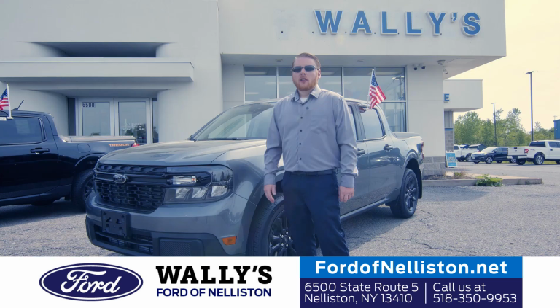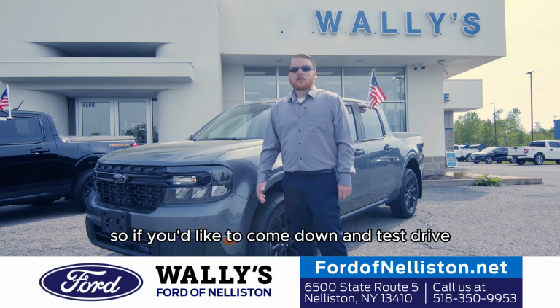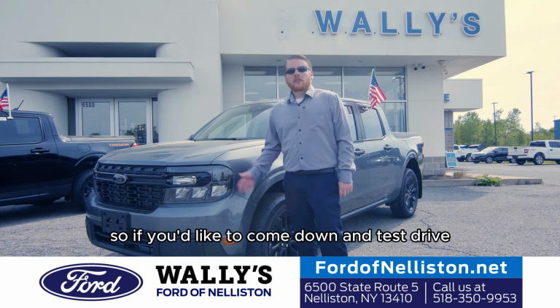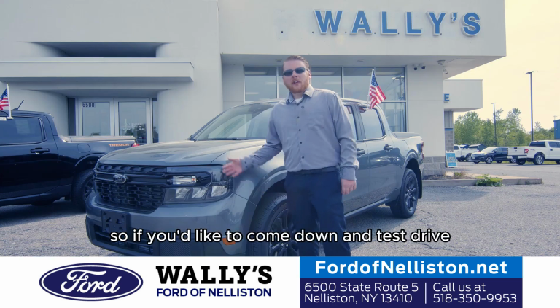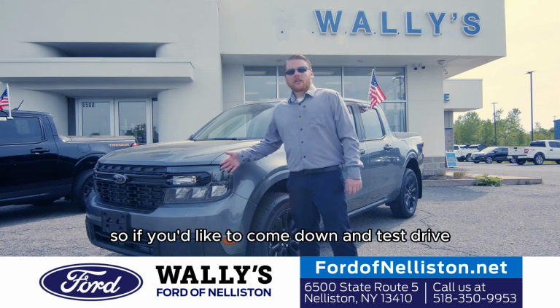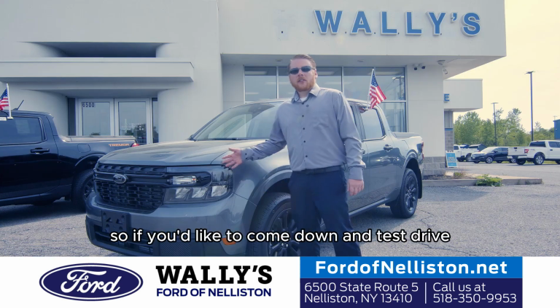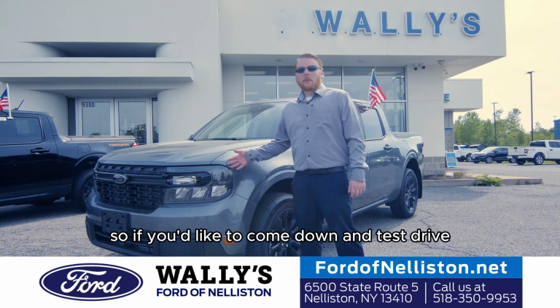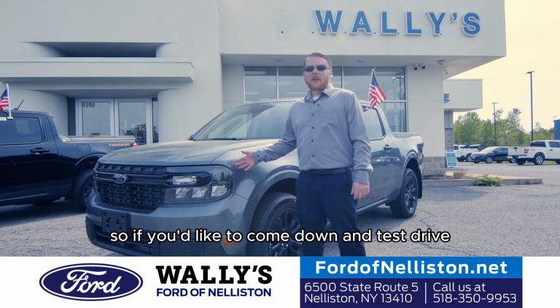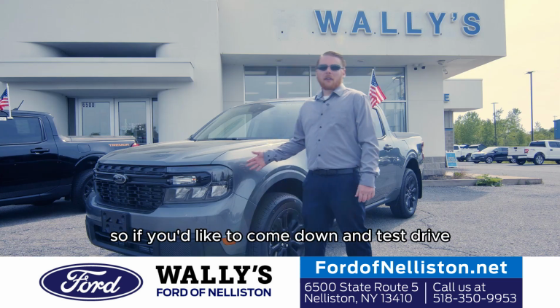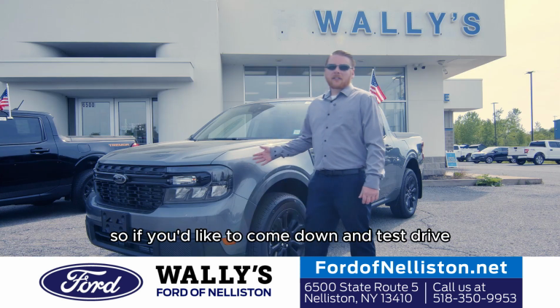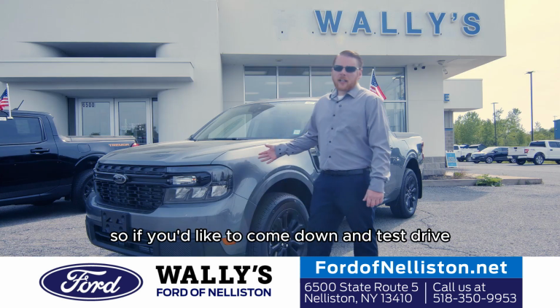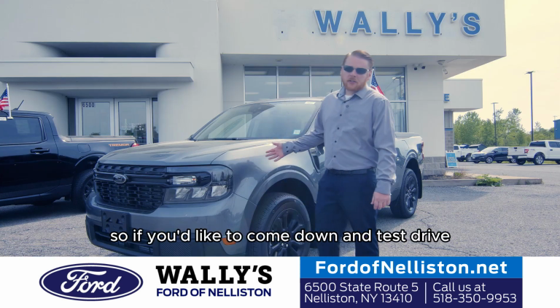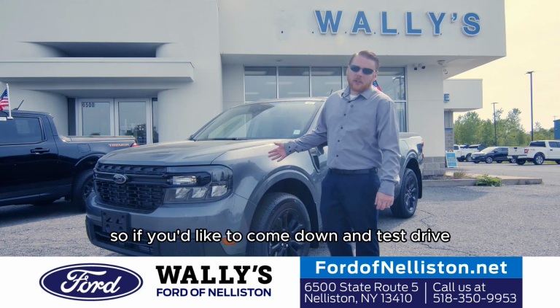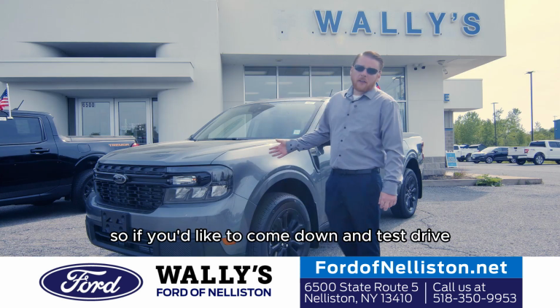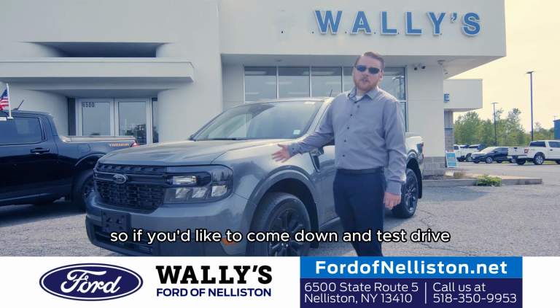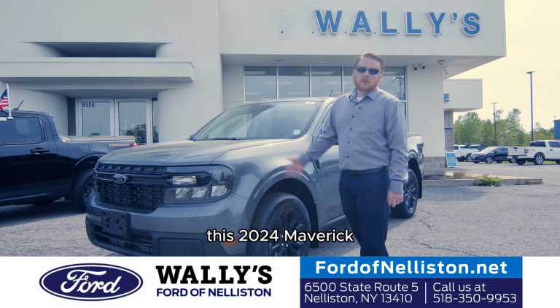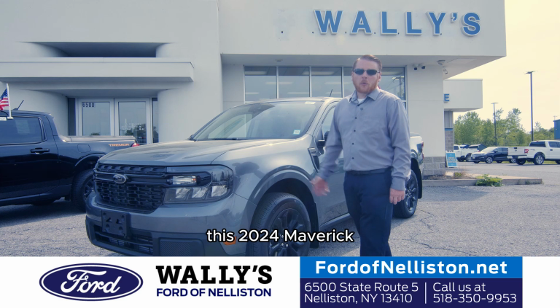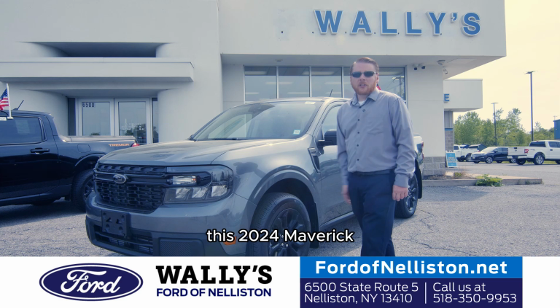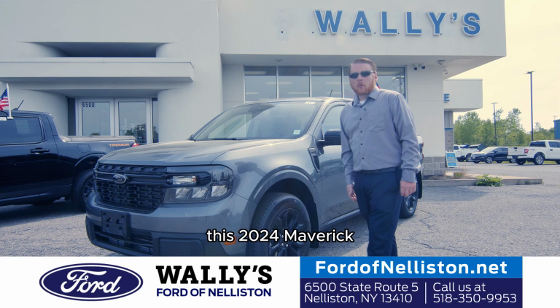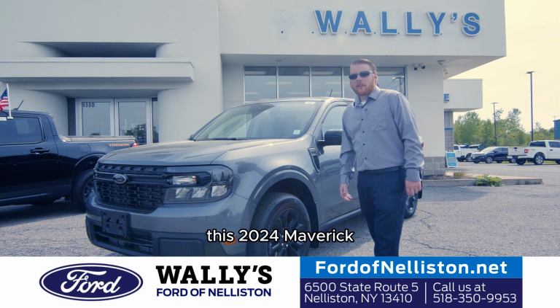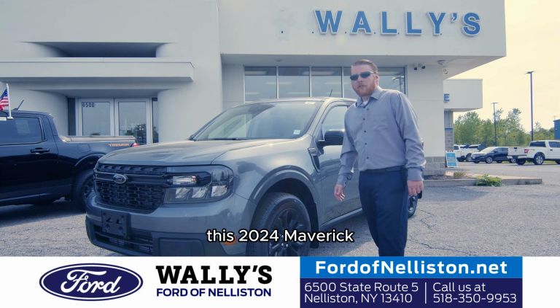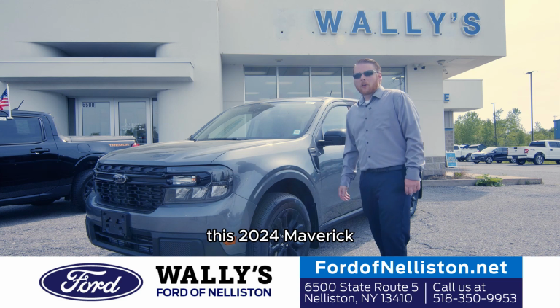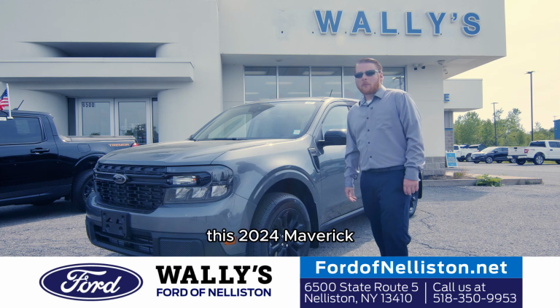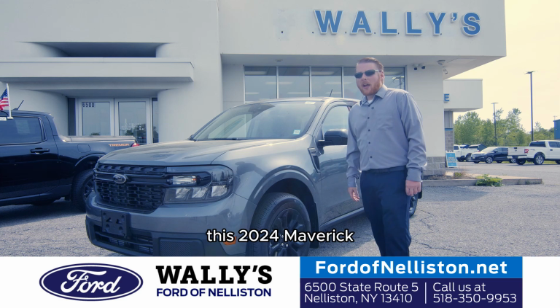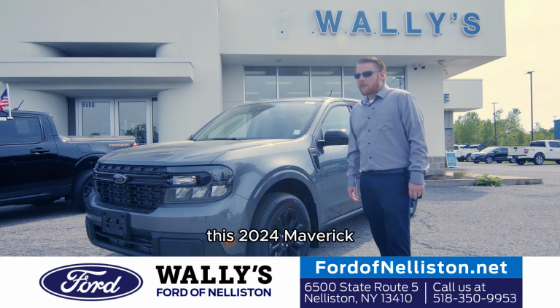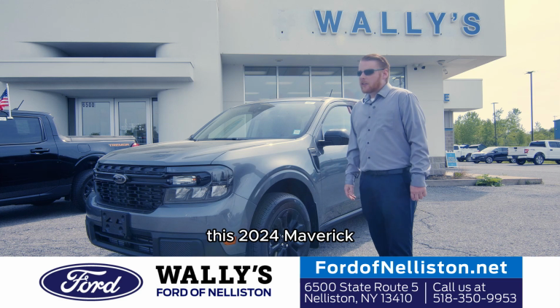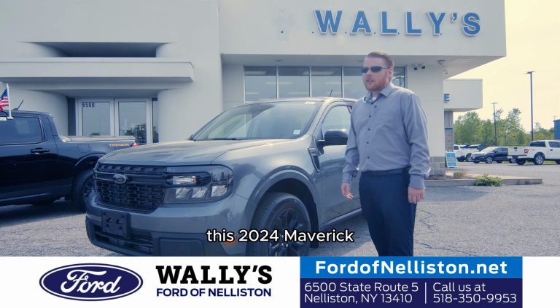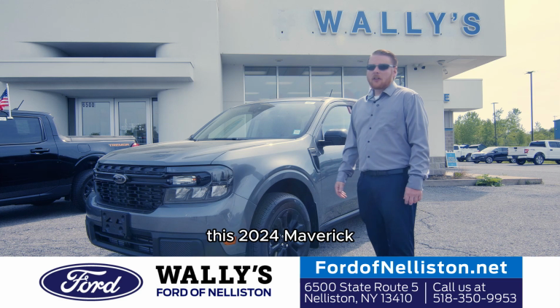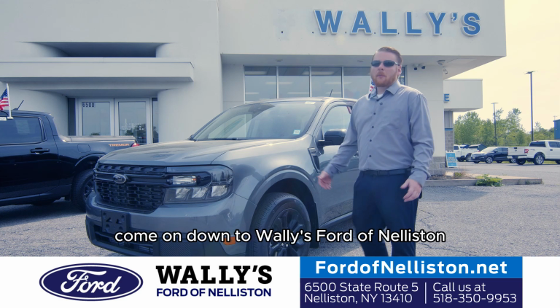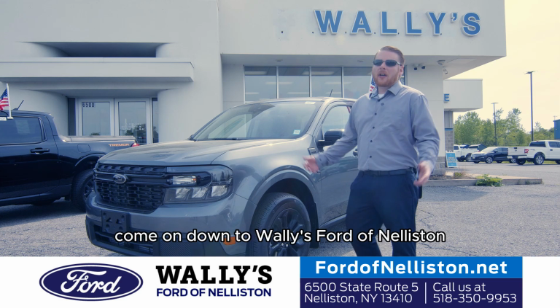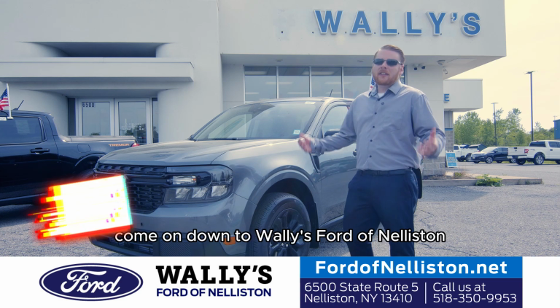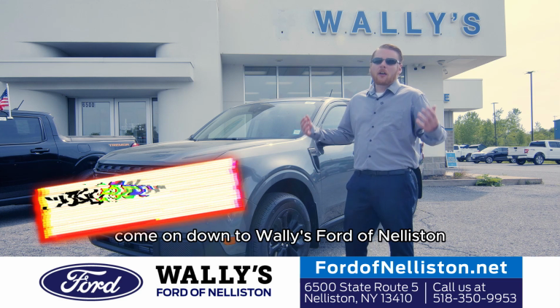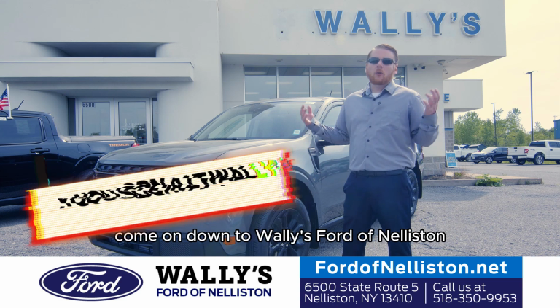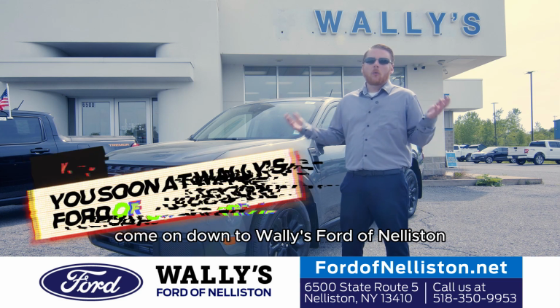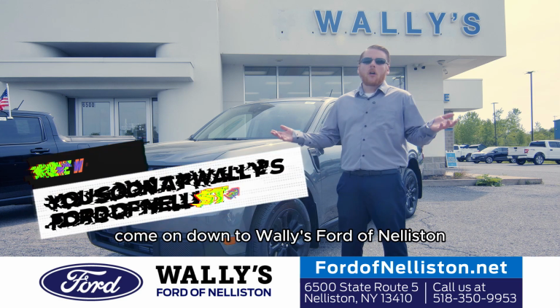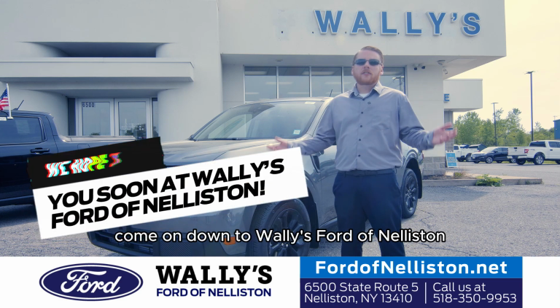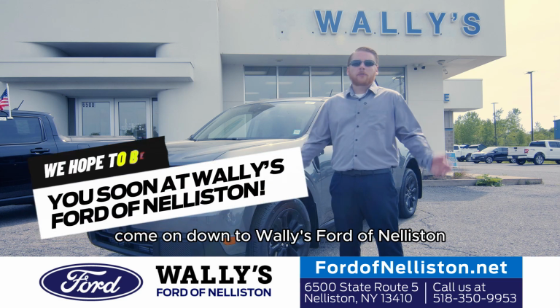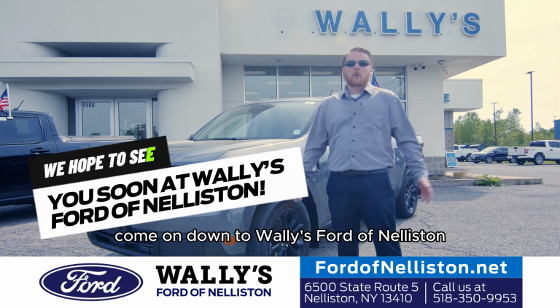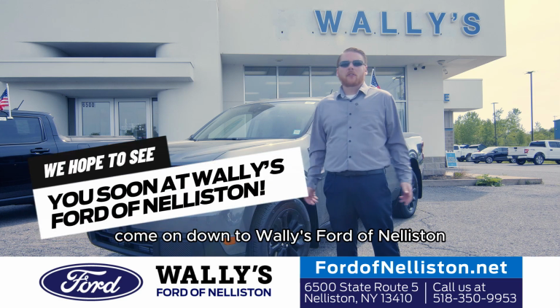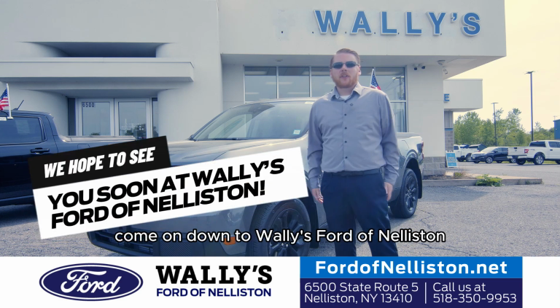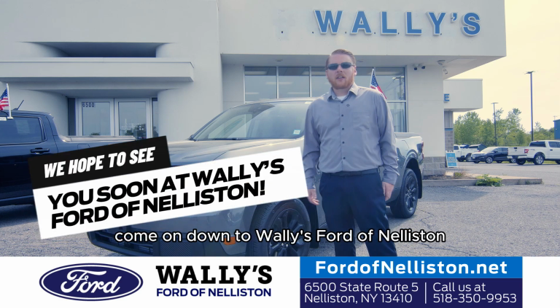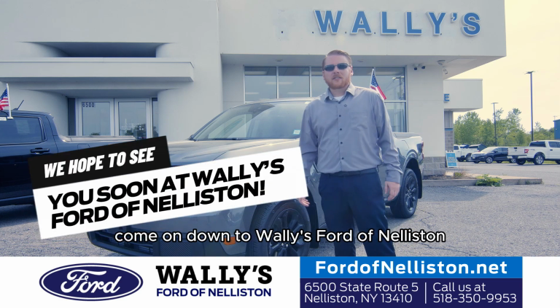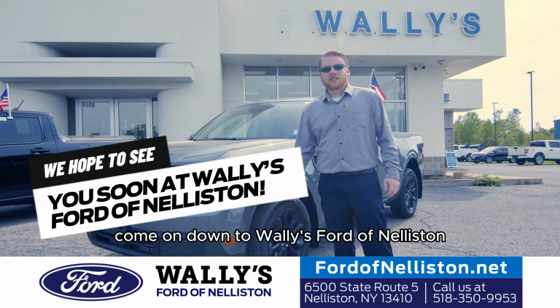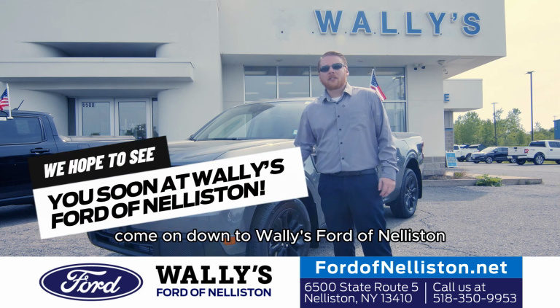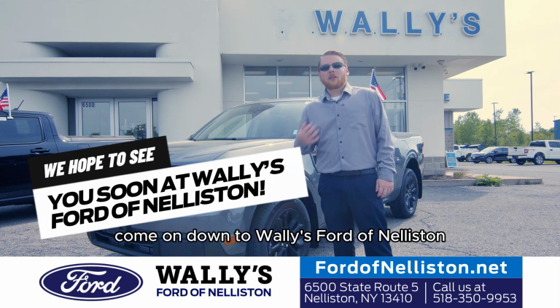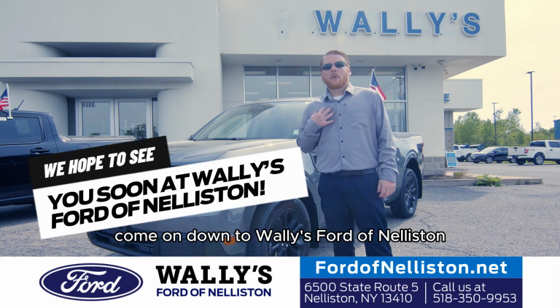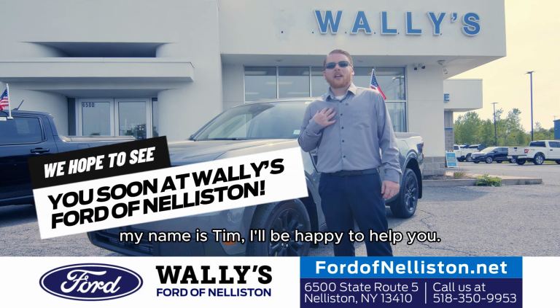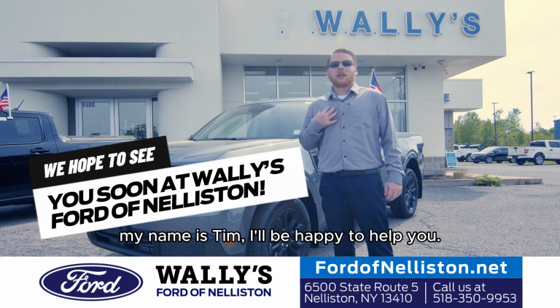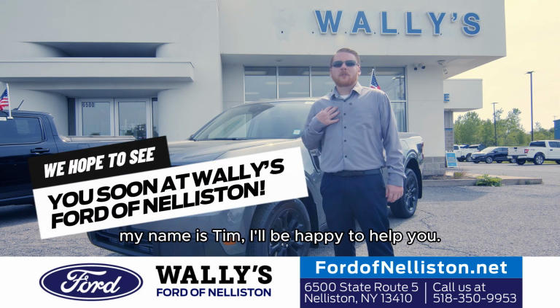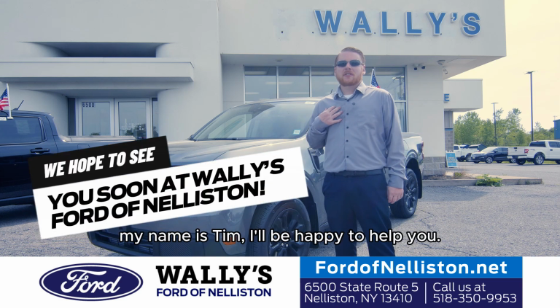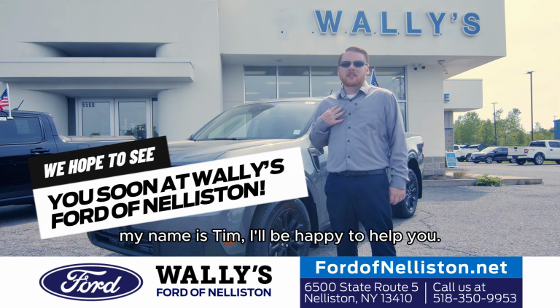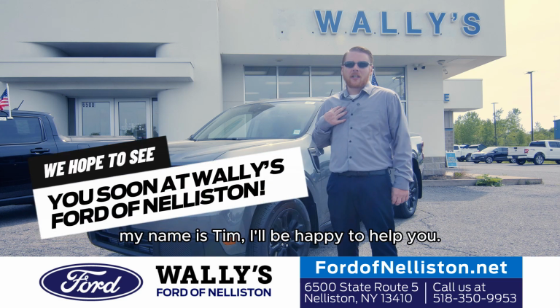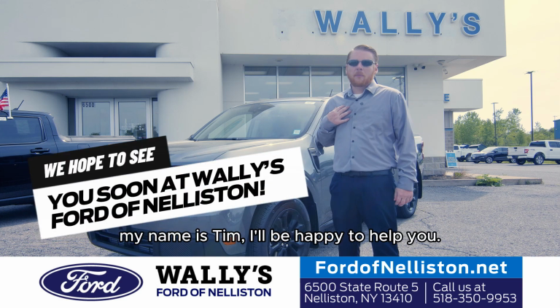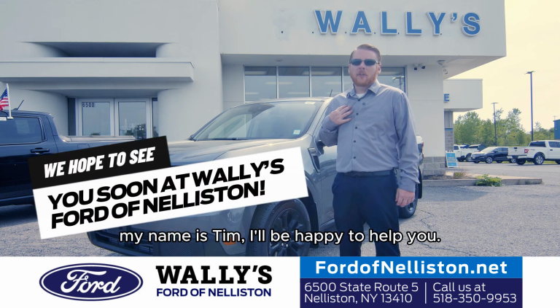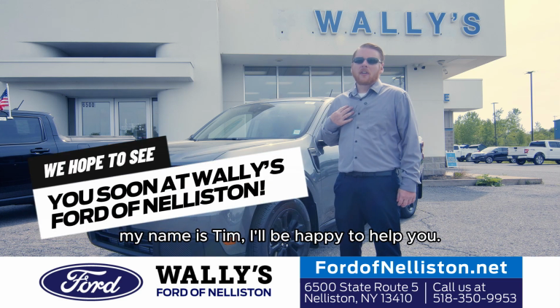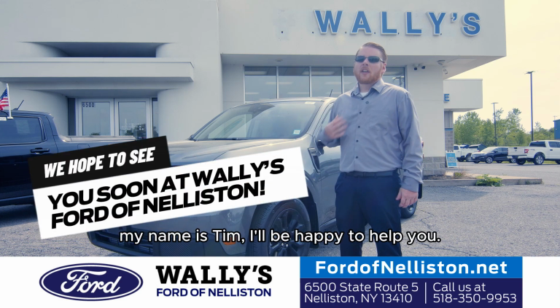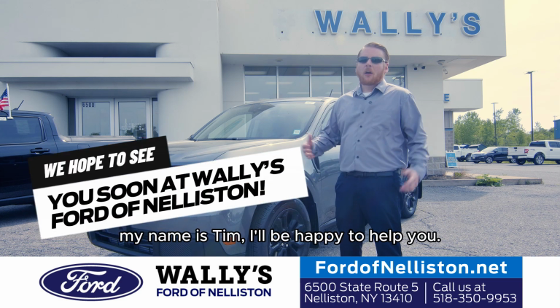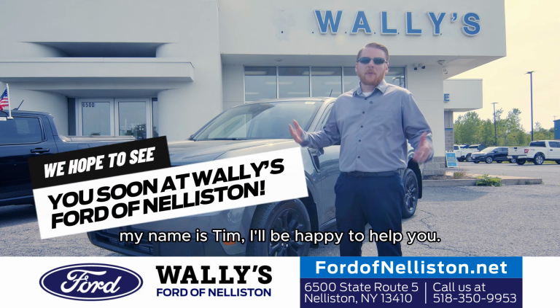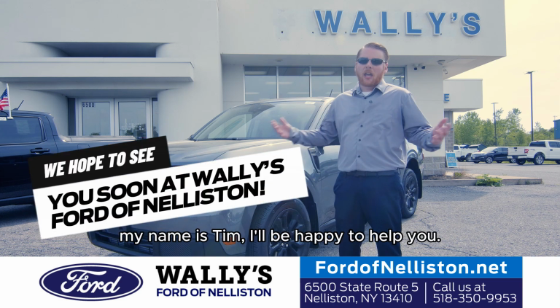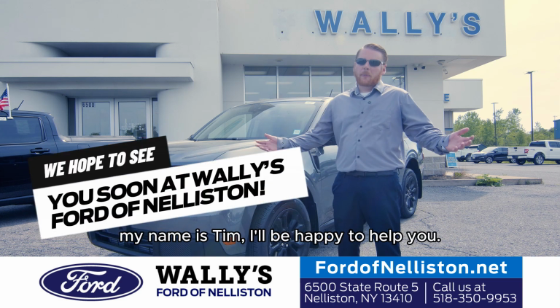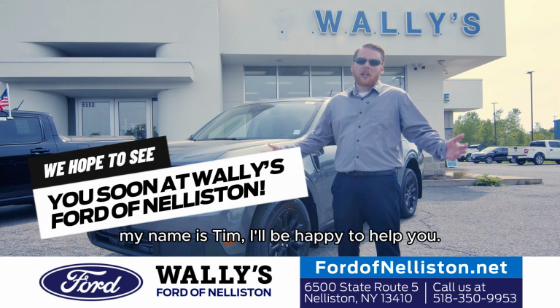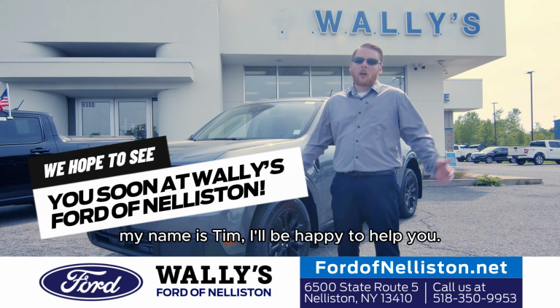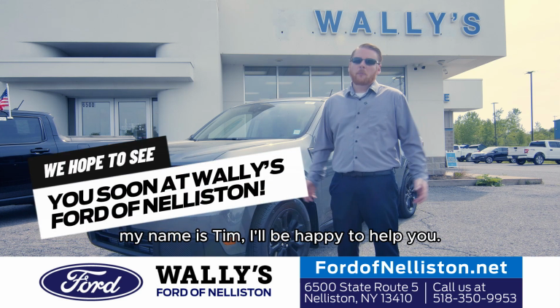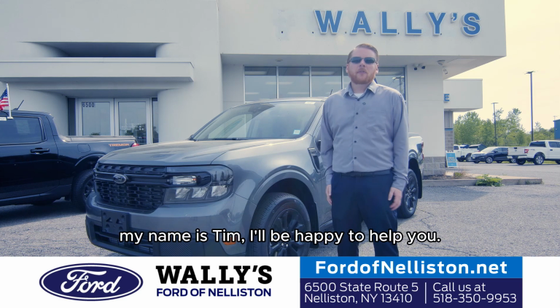If you'd like to come down and test drive this 2024 Maverick, come on down to Wally's Ford of Nelliston. My name is Tim — I'll be happy to help you.